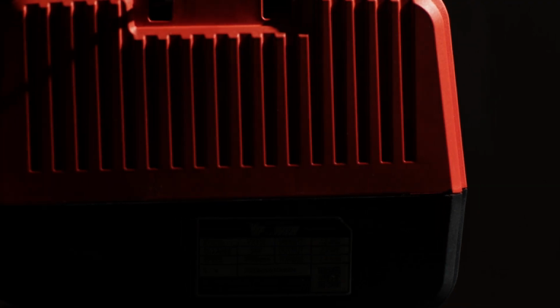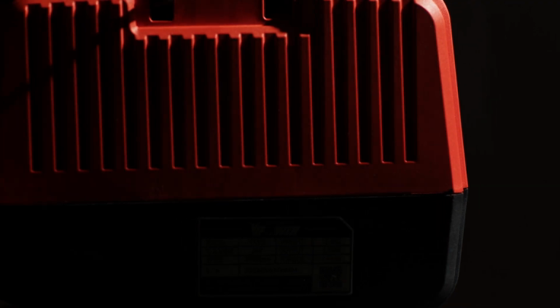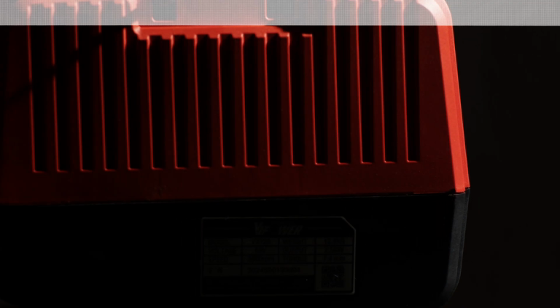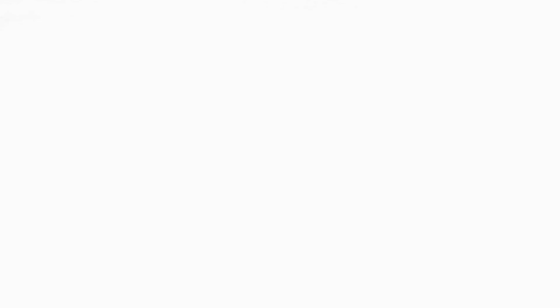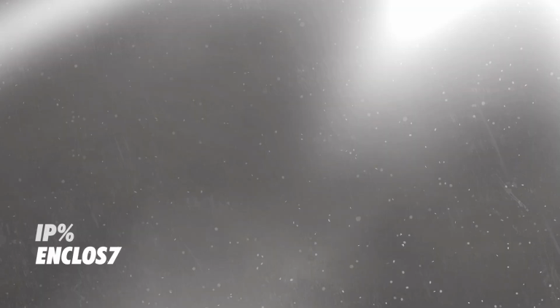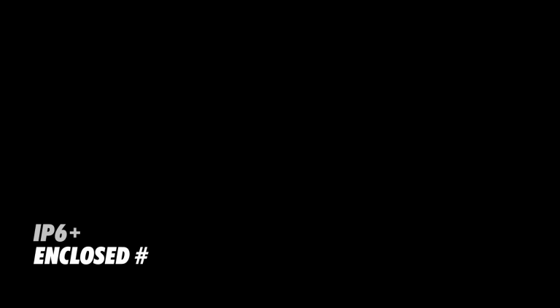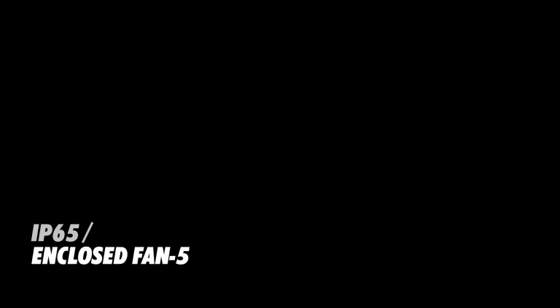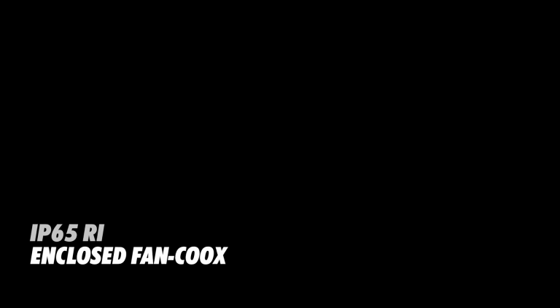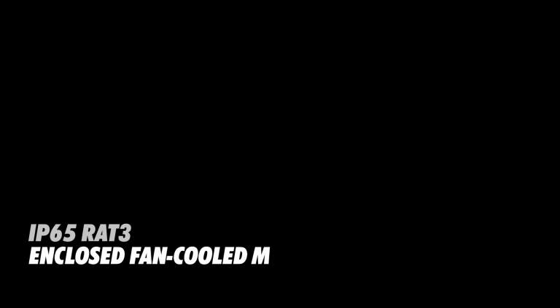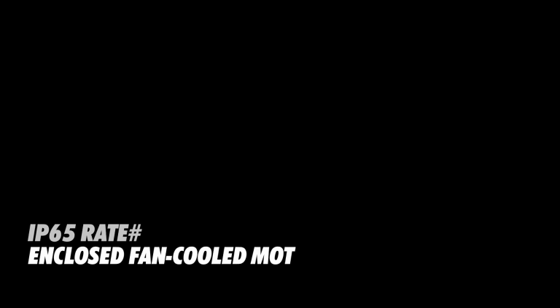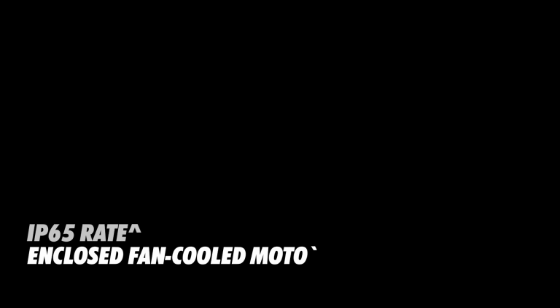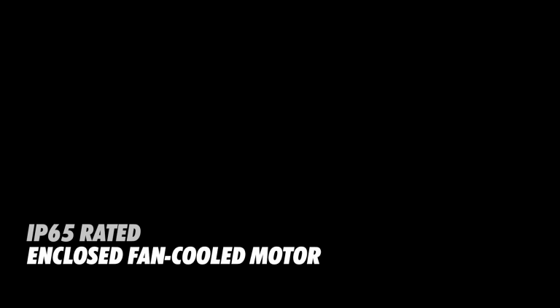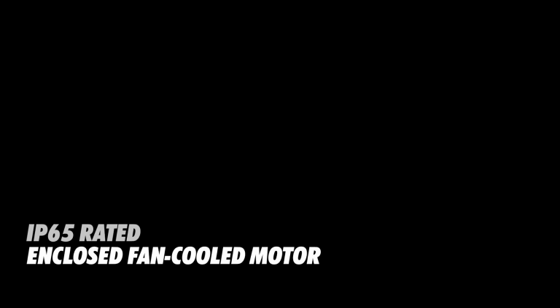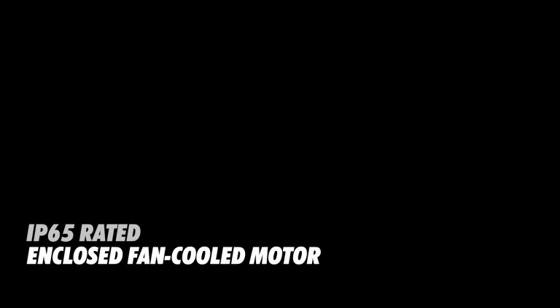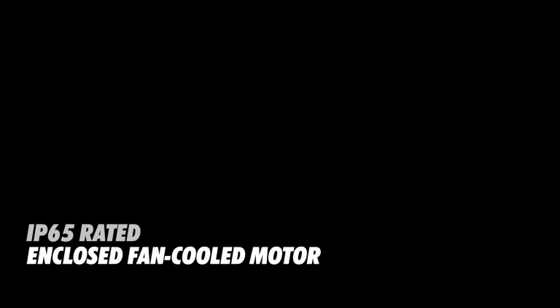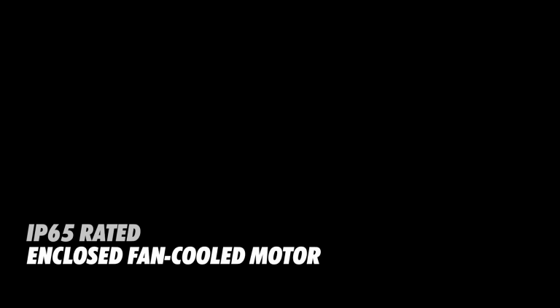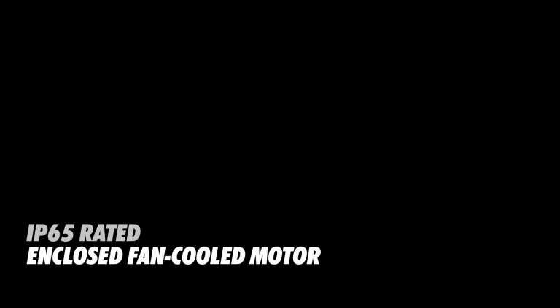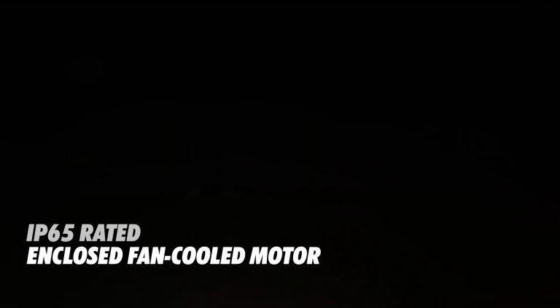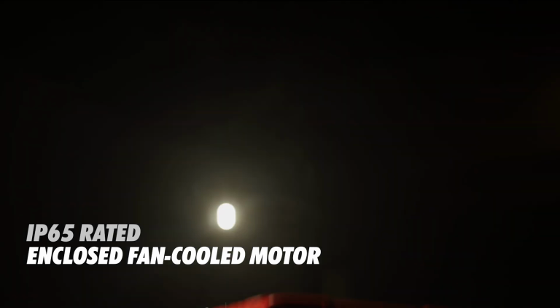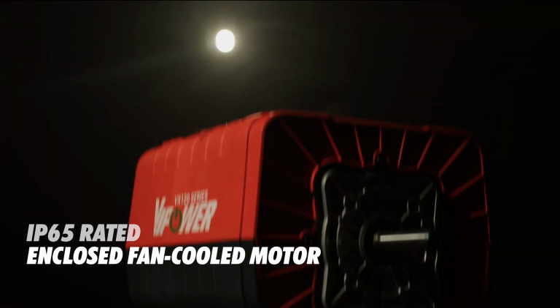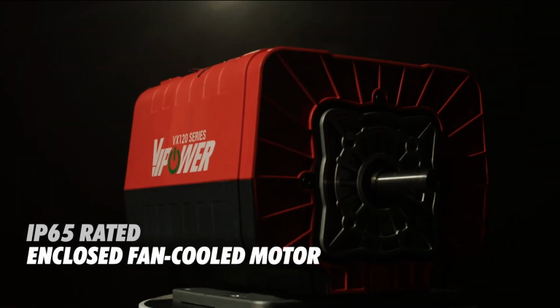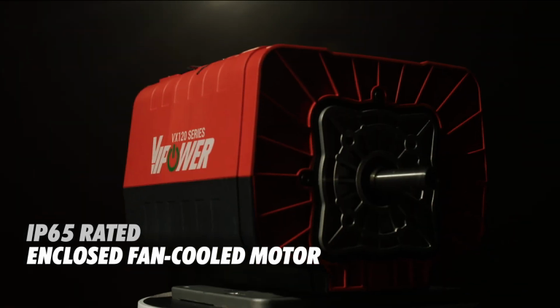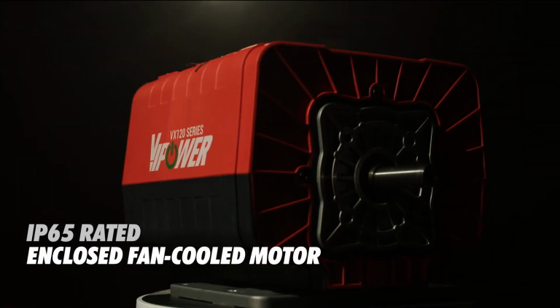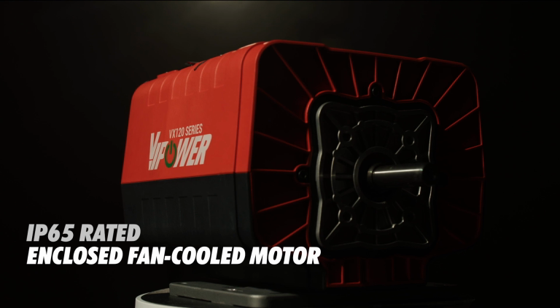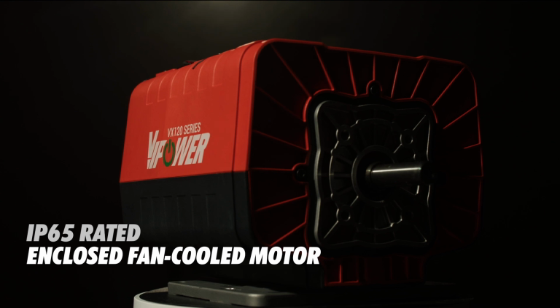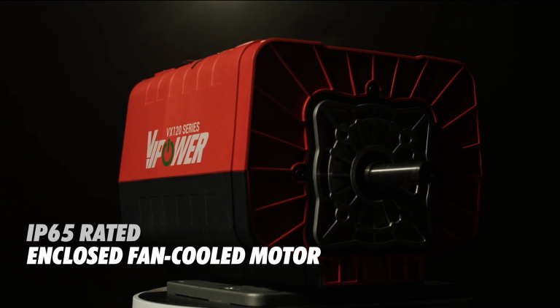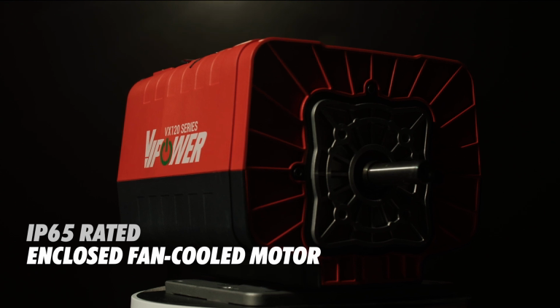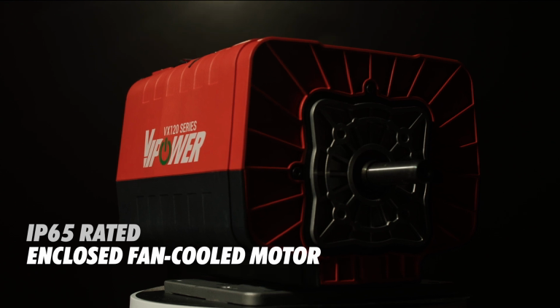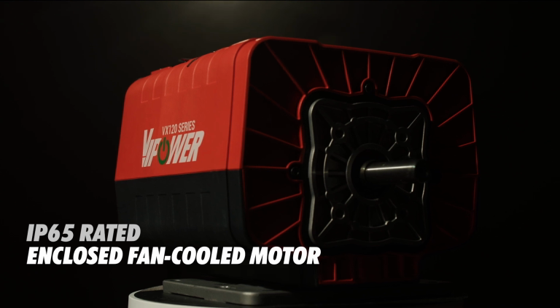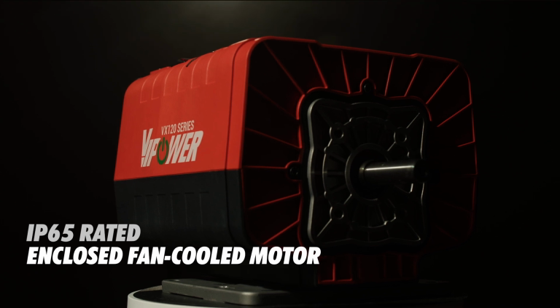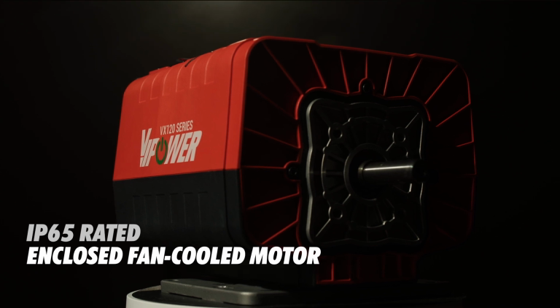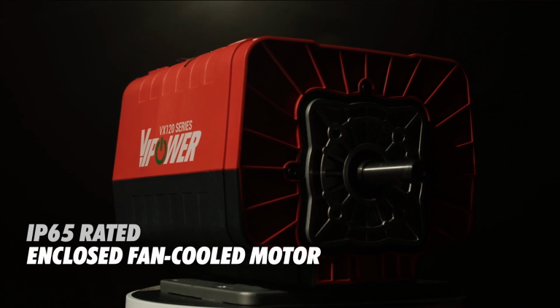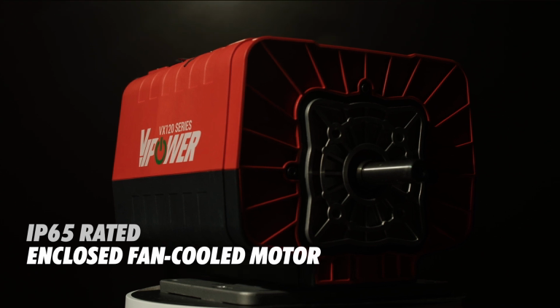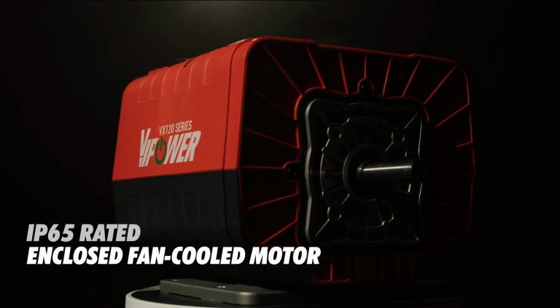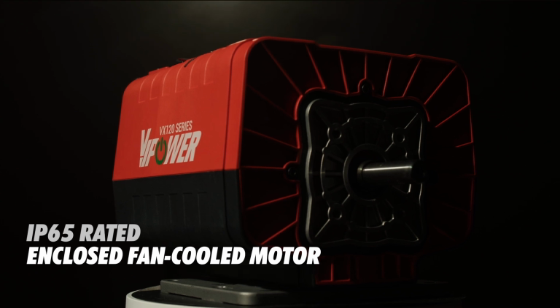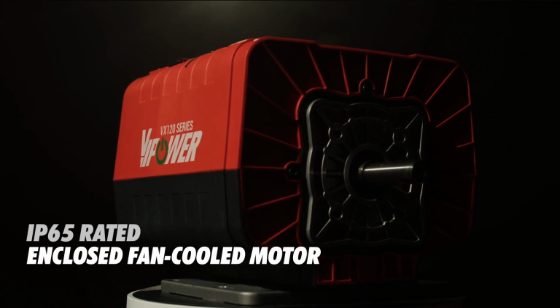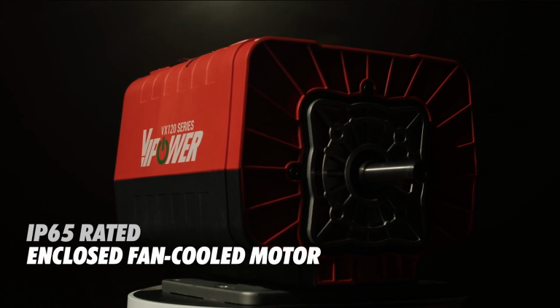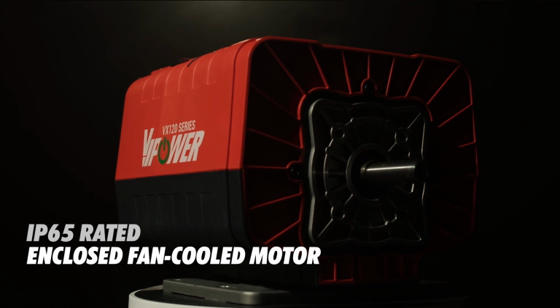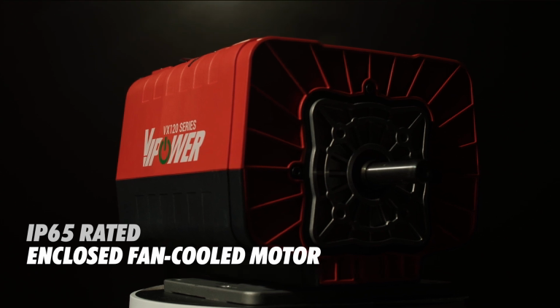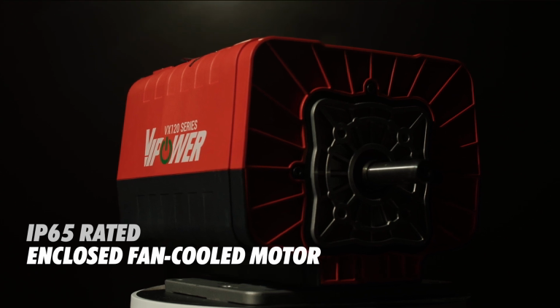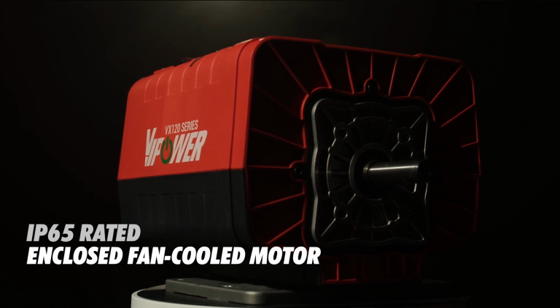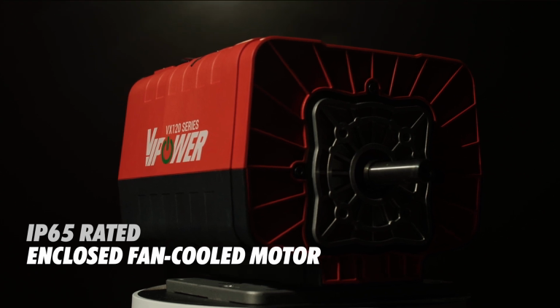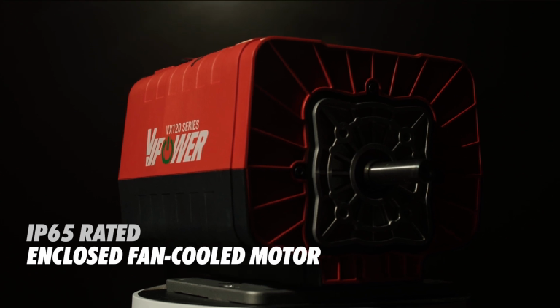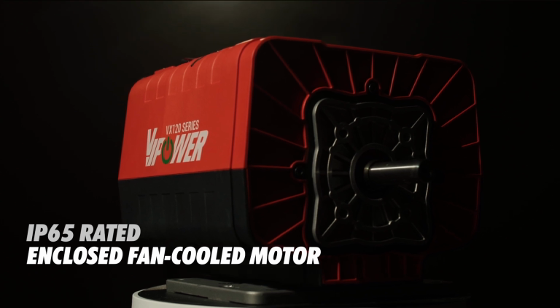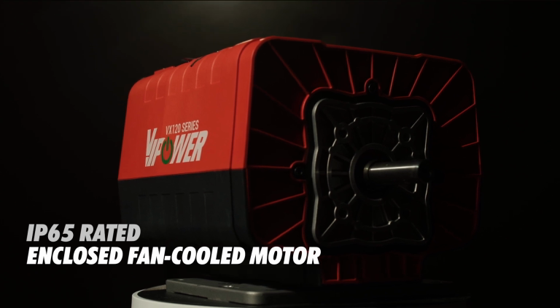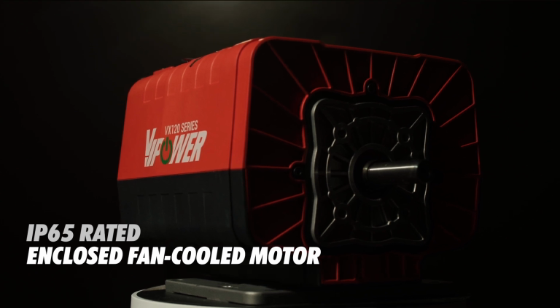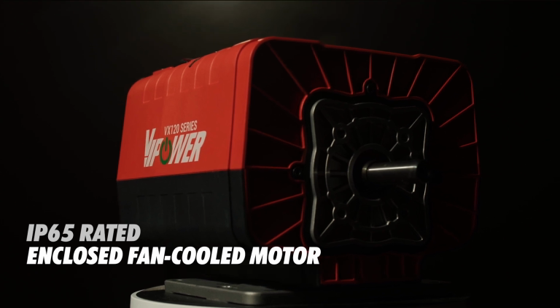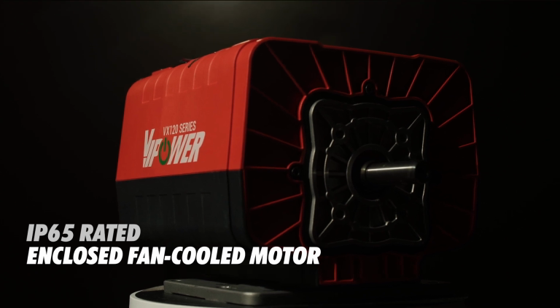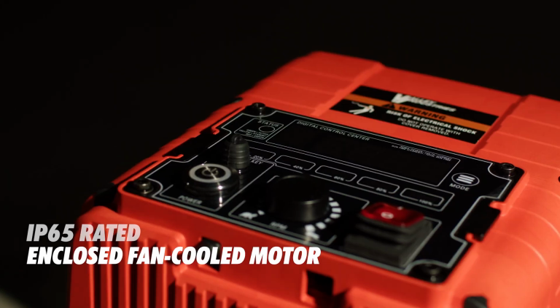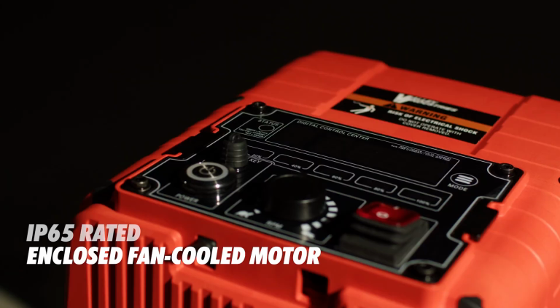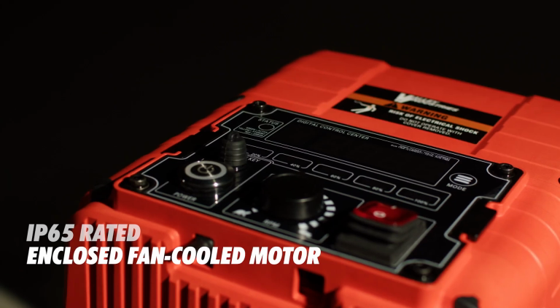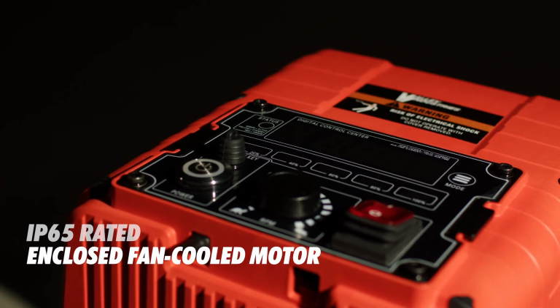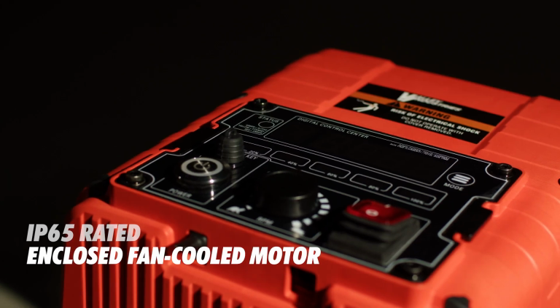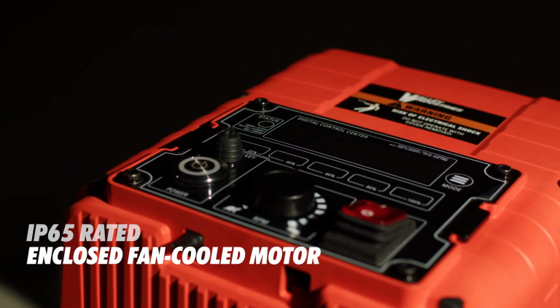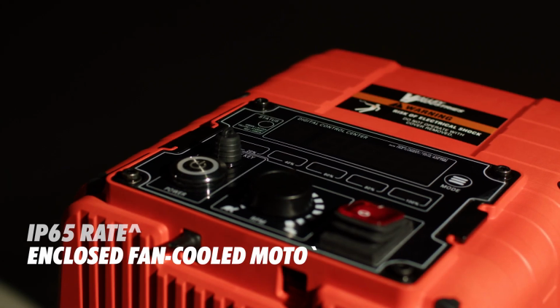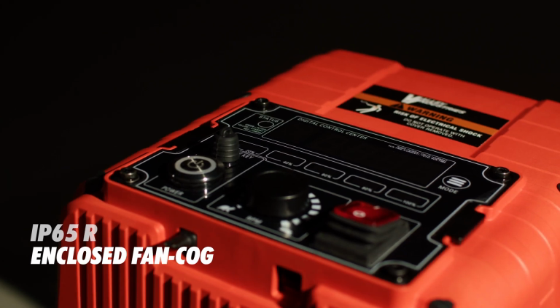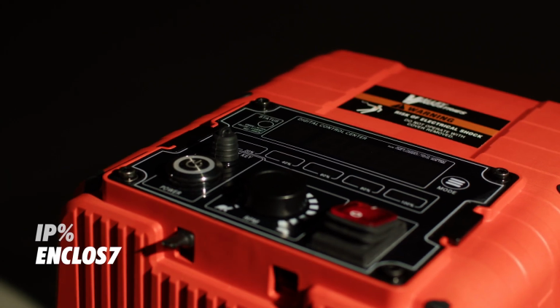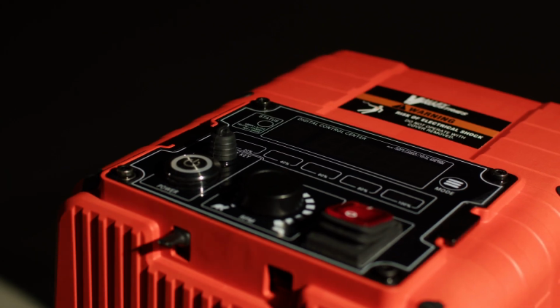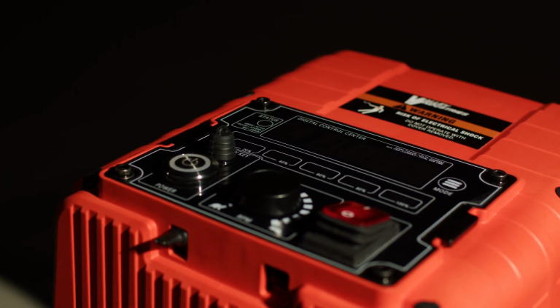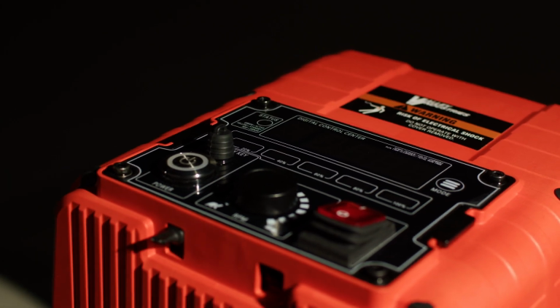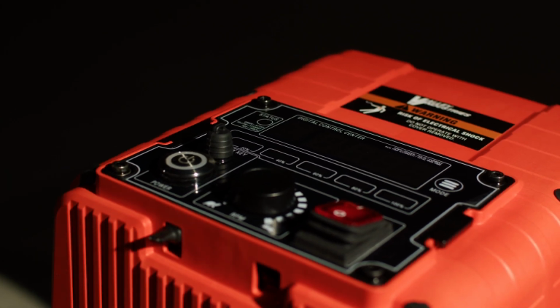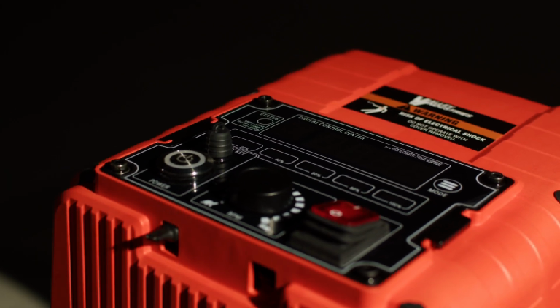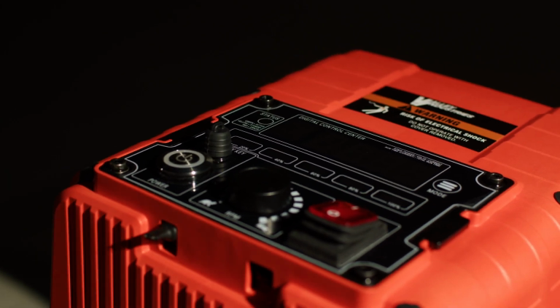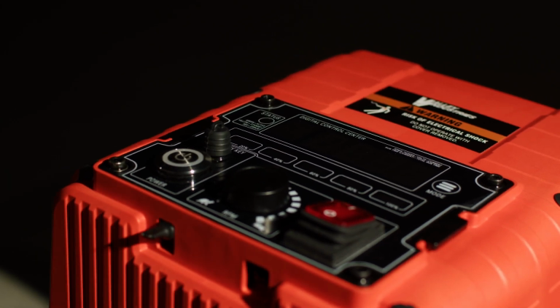VI Power electric motors are protected from moisture, dust, and other contaminants, ensuring reliable performance in any environment.